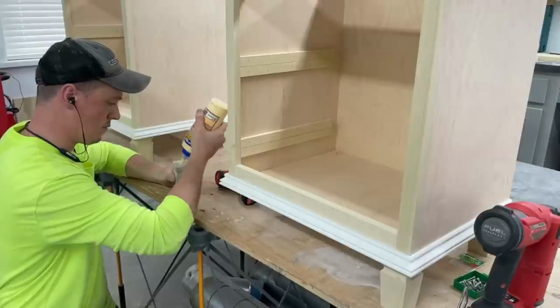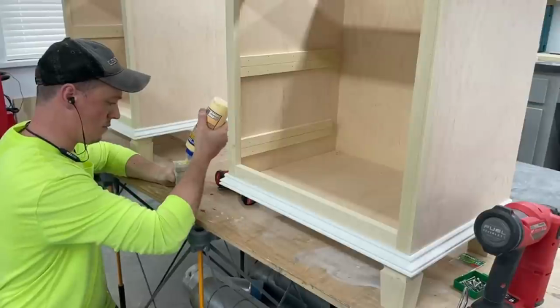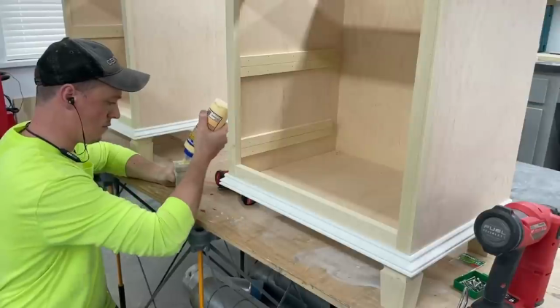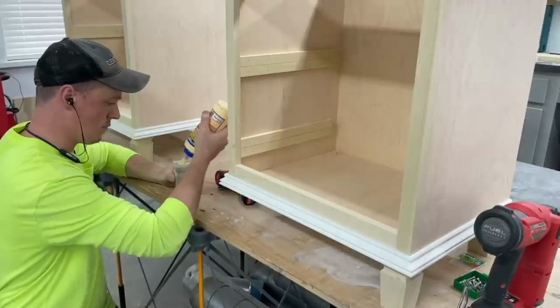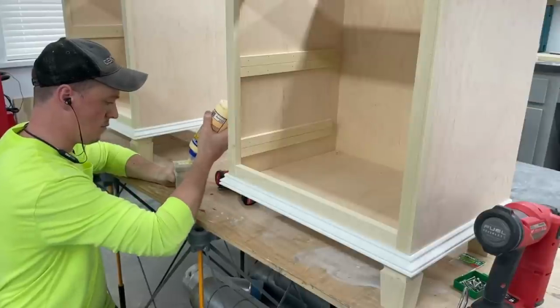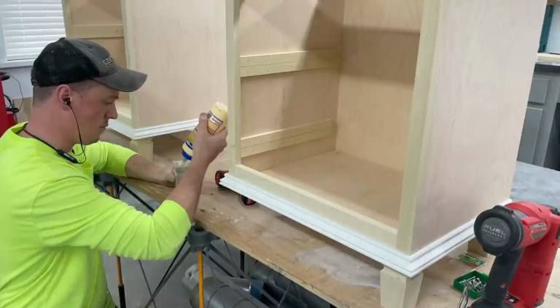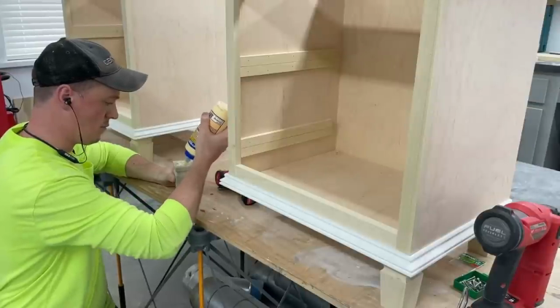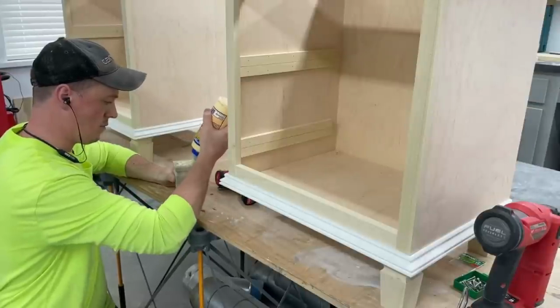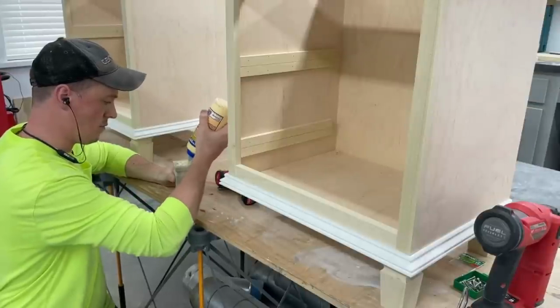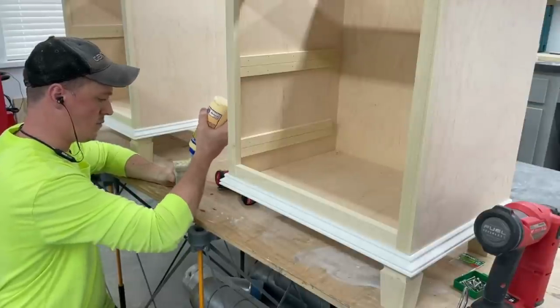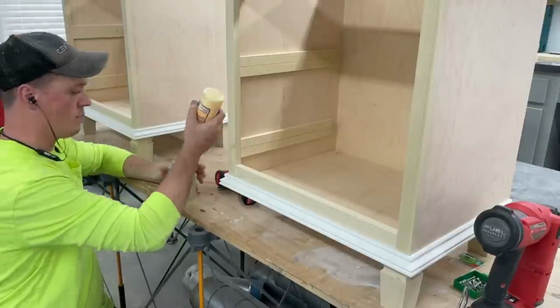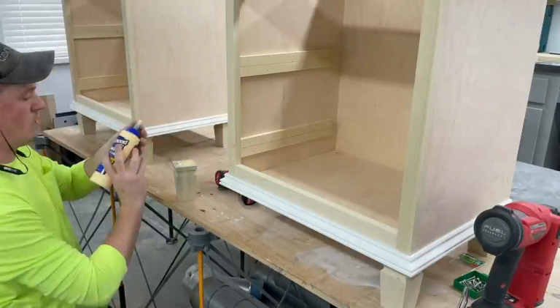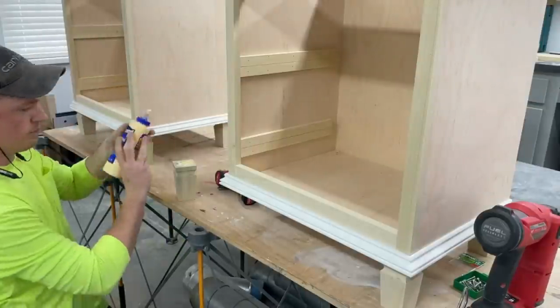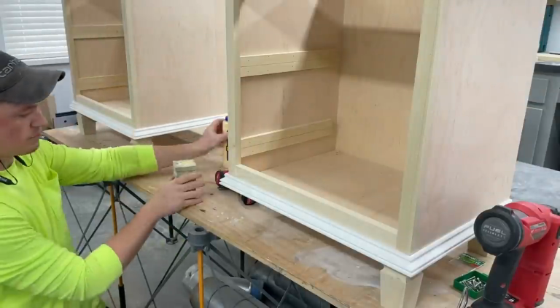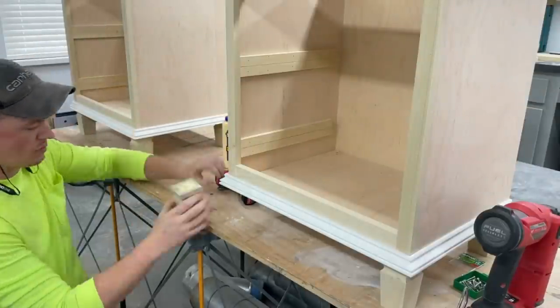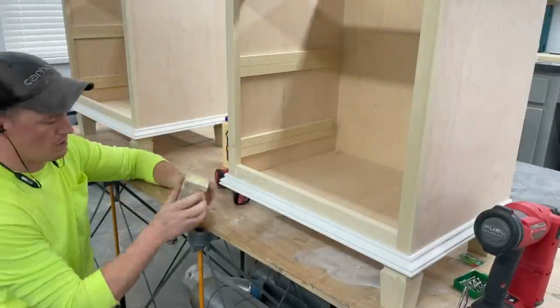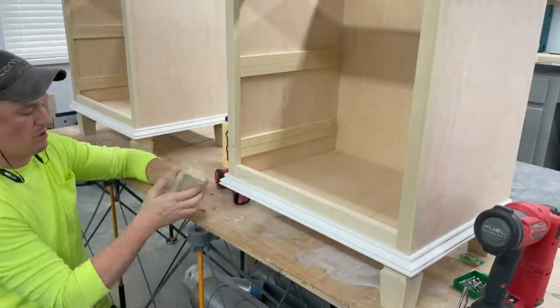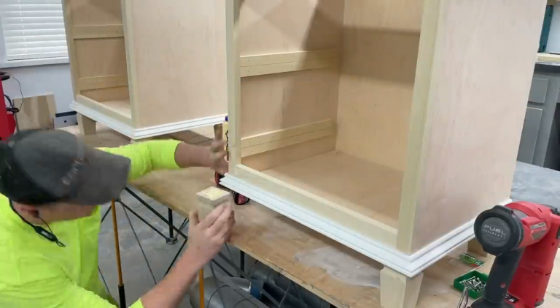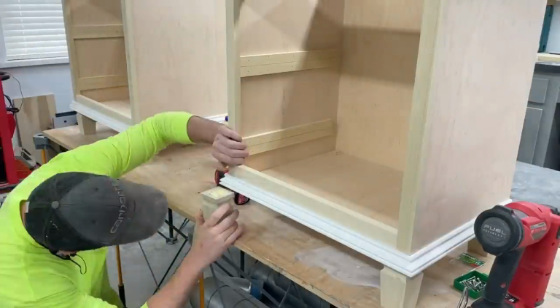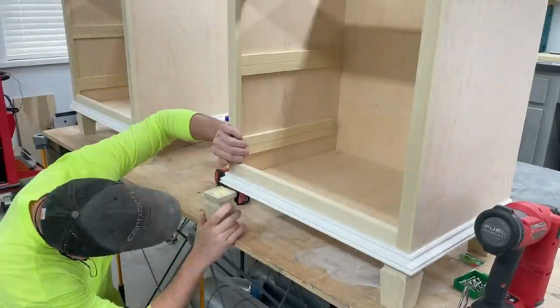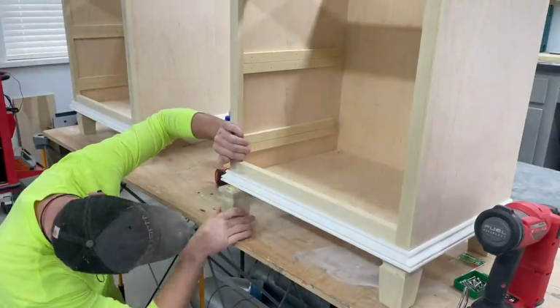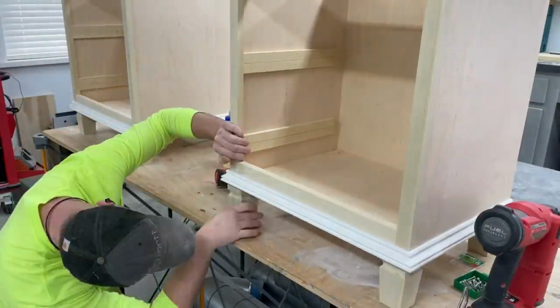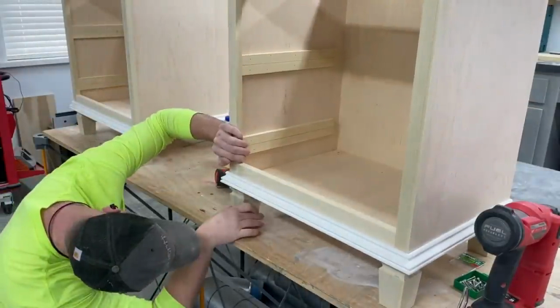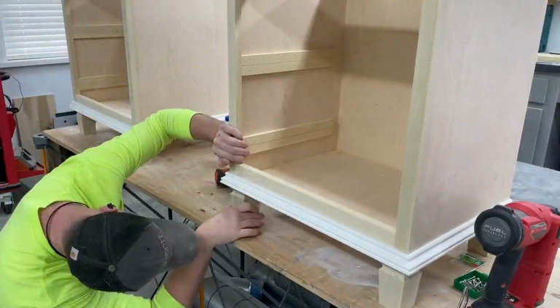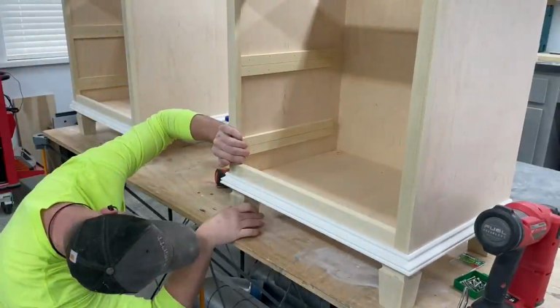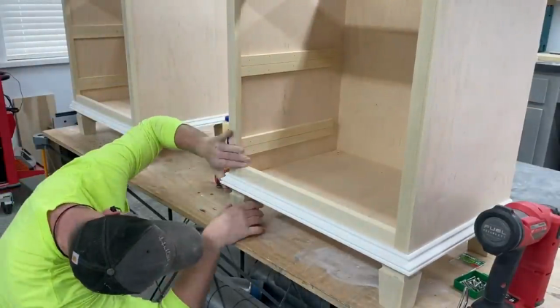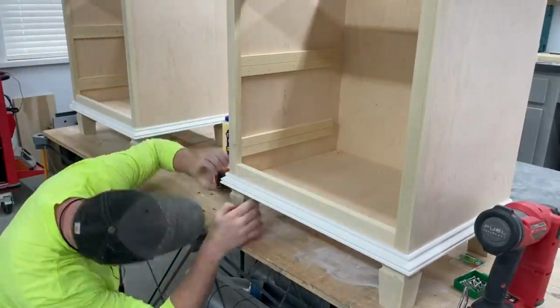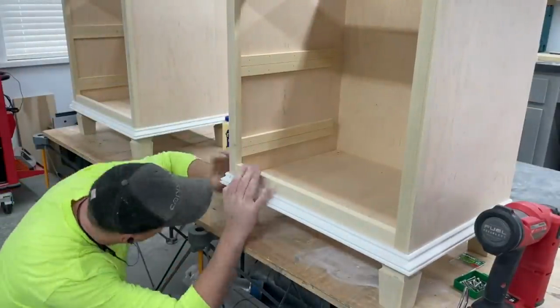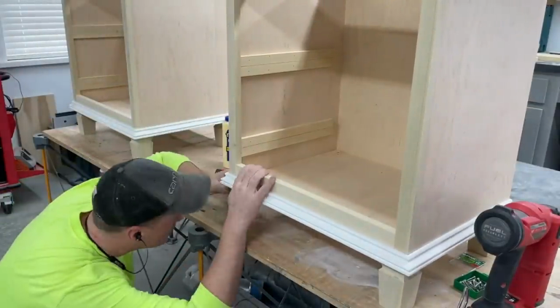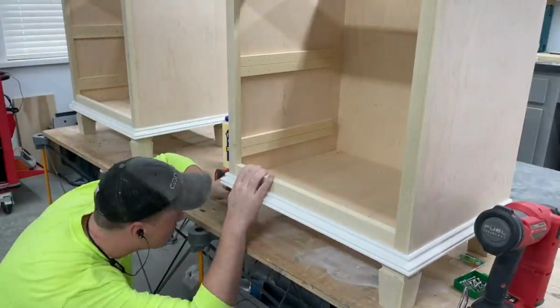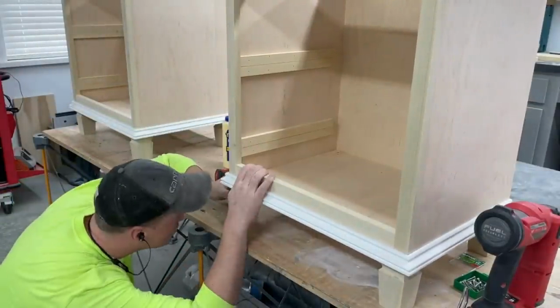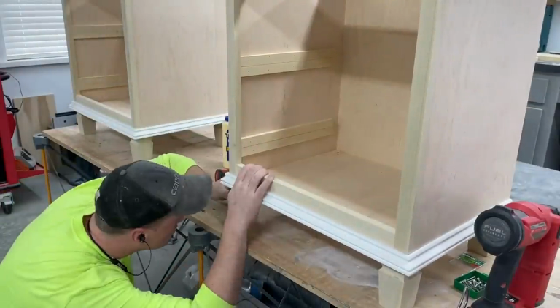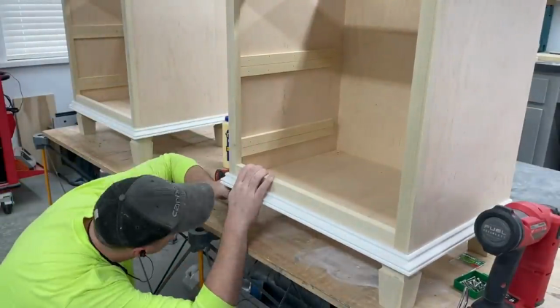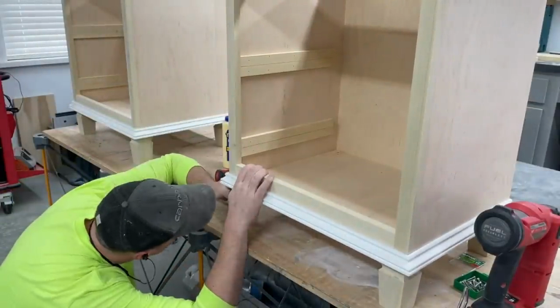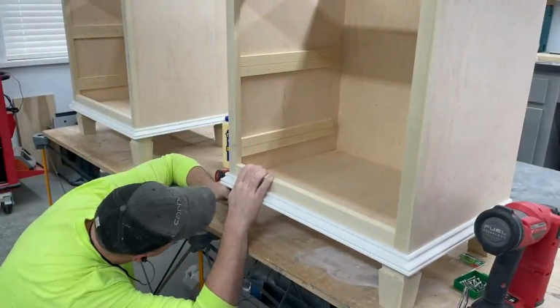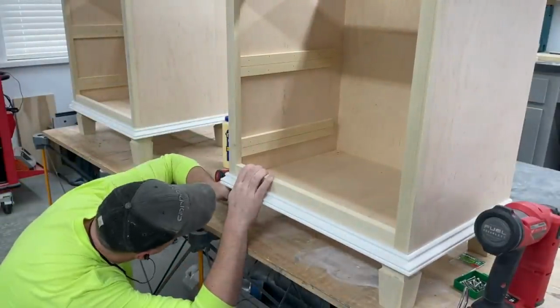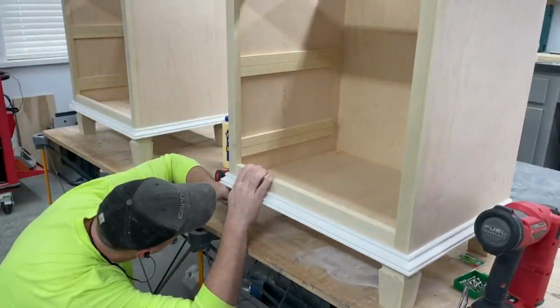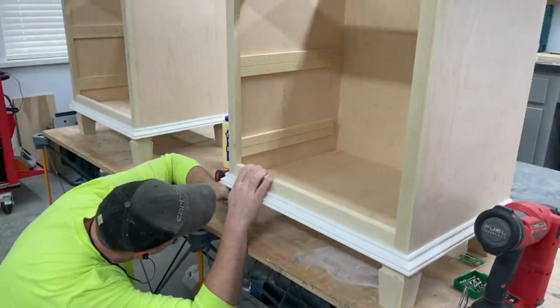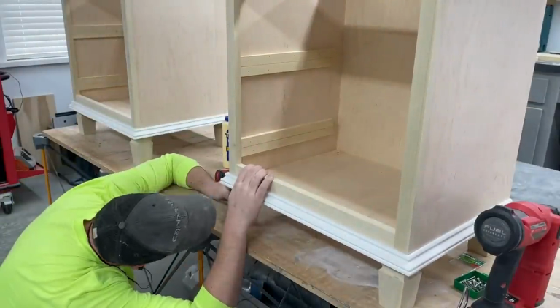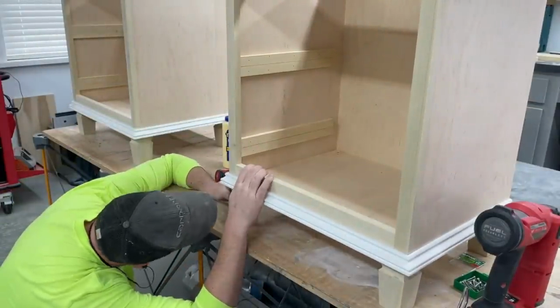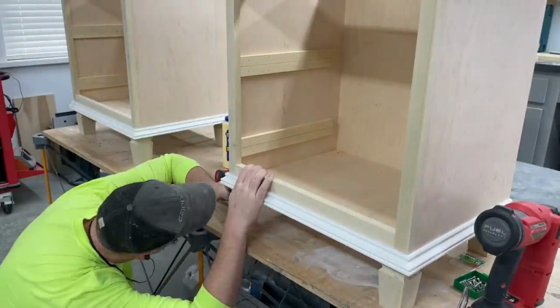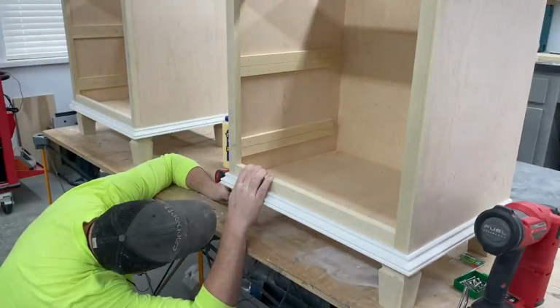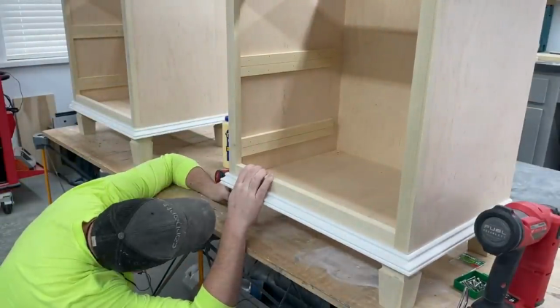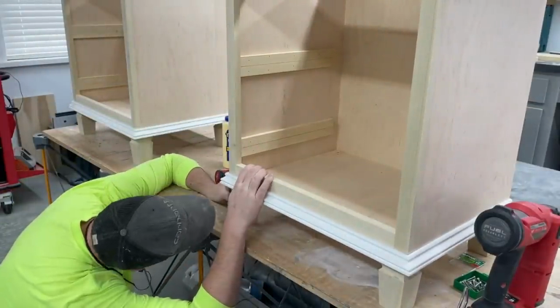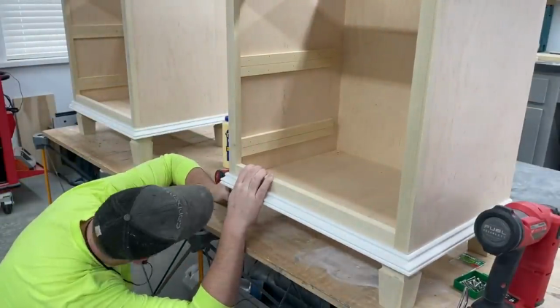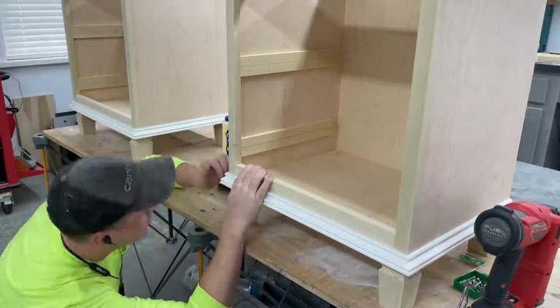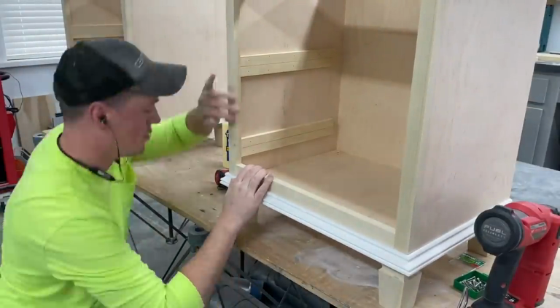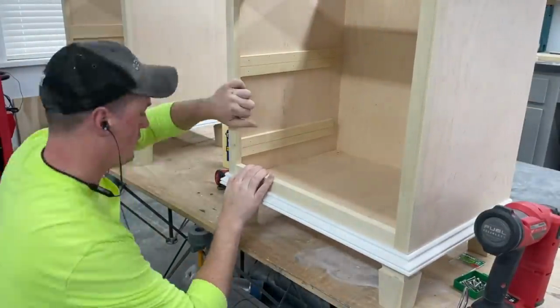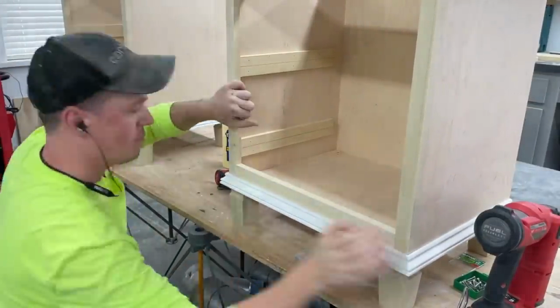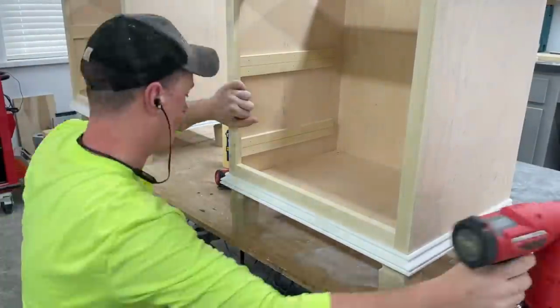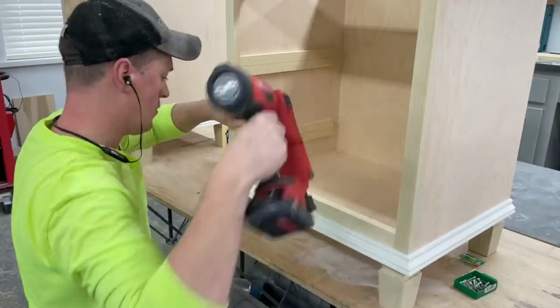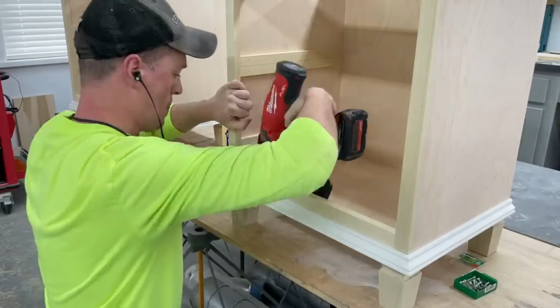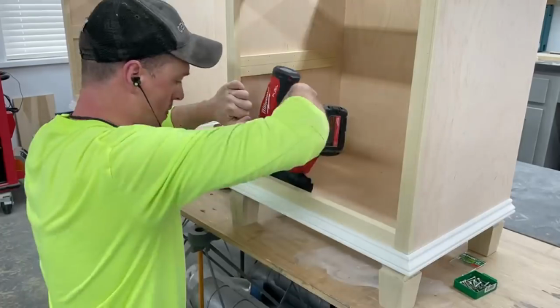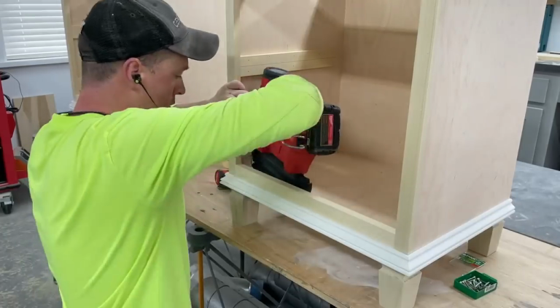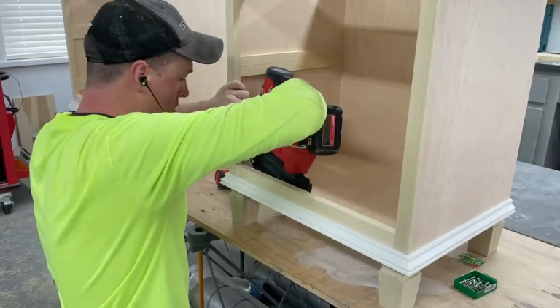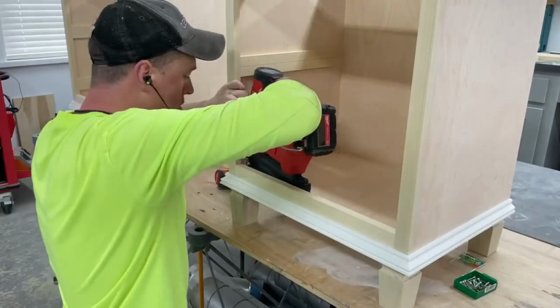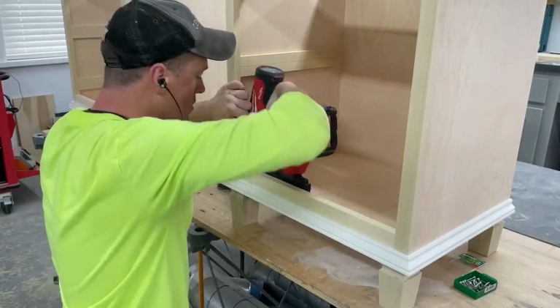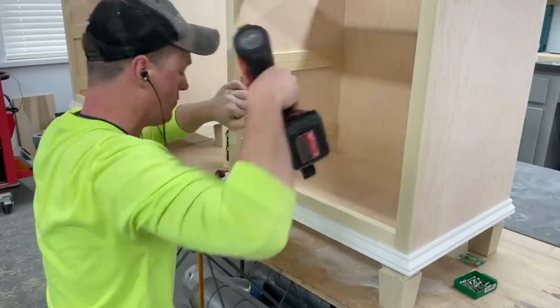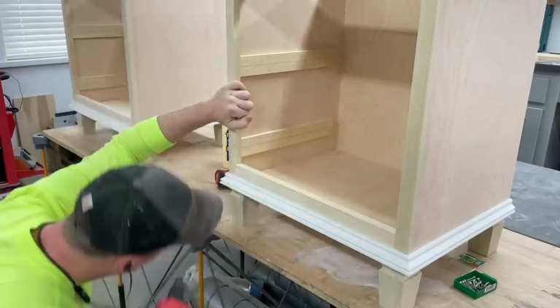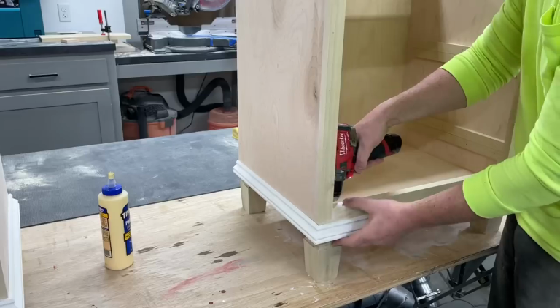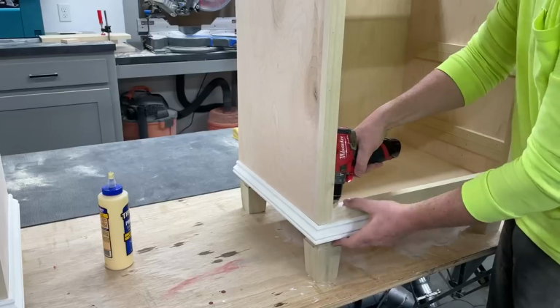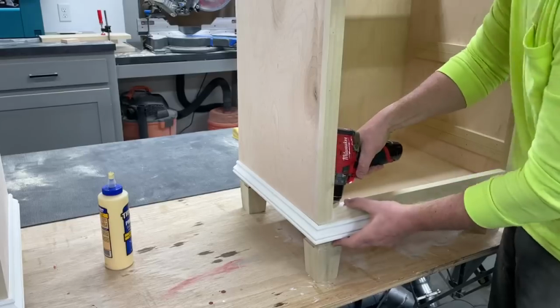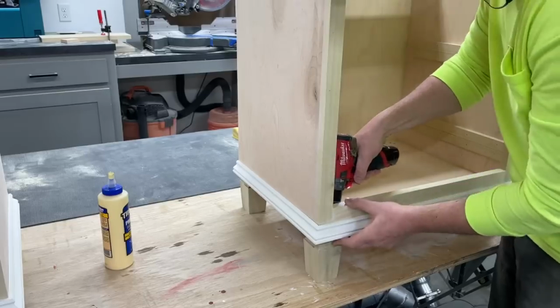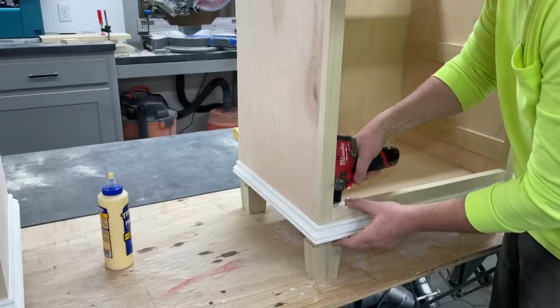To attach the legs to the boxes I applied glue and a couple brad nails to keep them from moving, and then pre-drilled and sank a couple screws from inside.